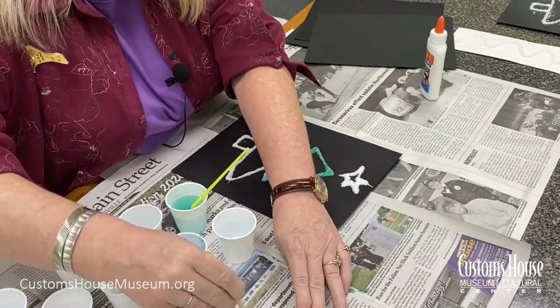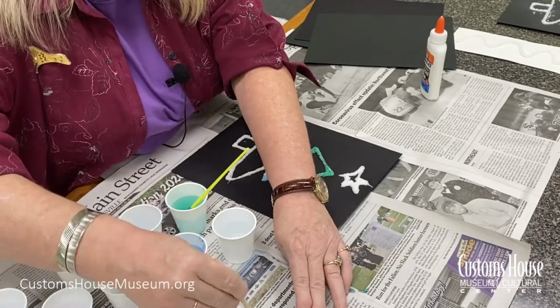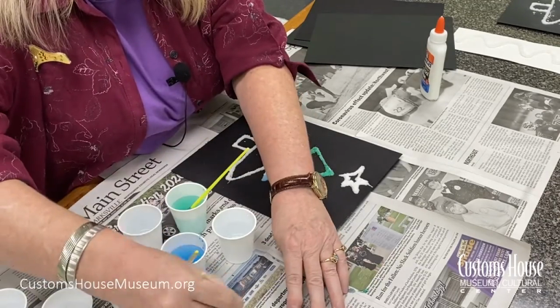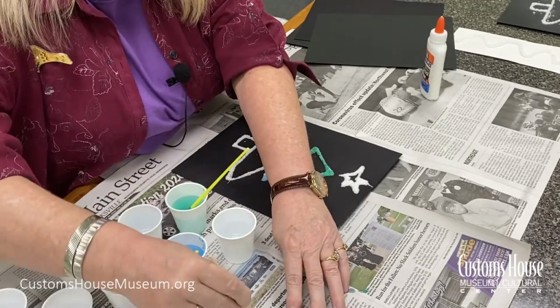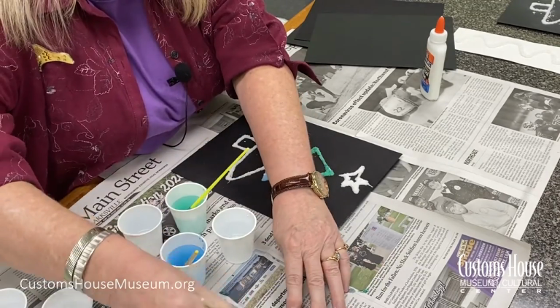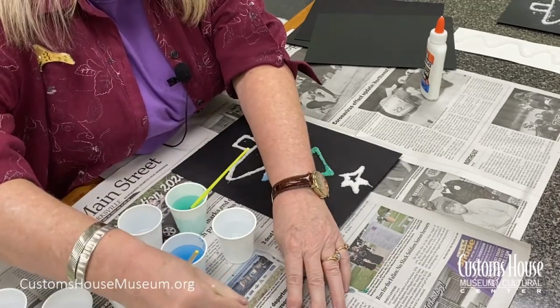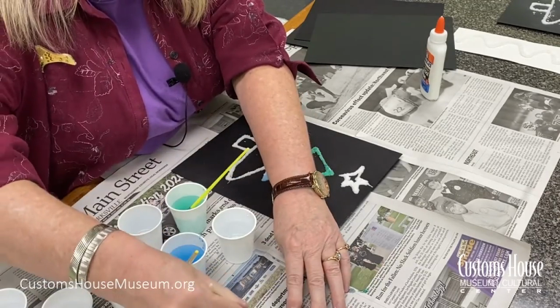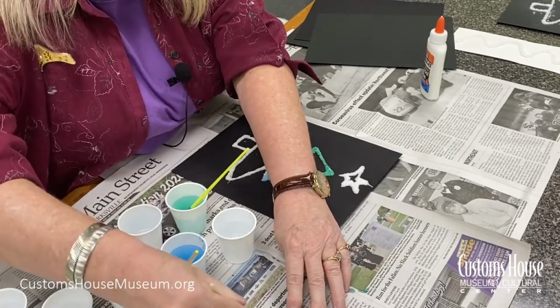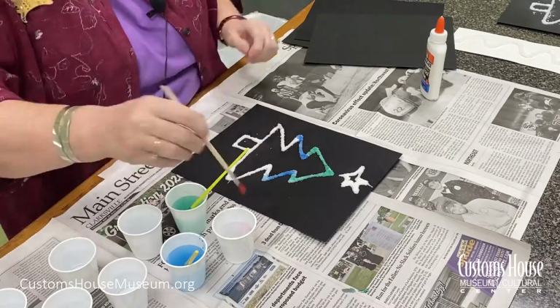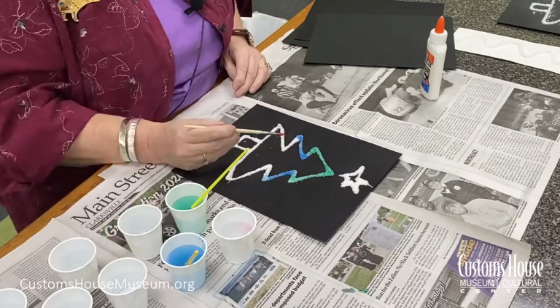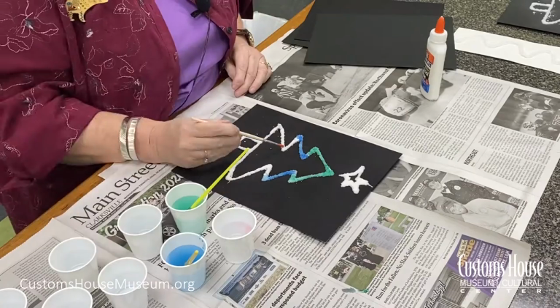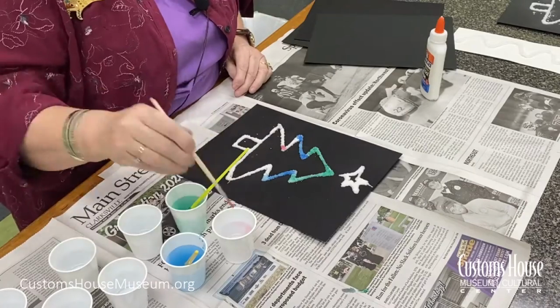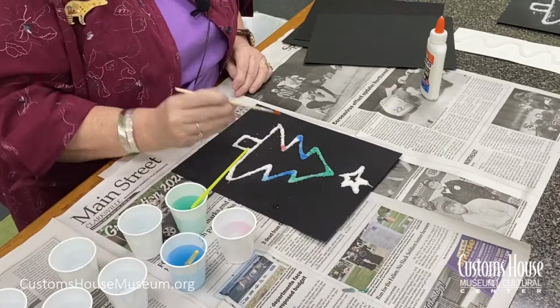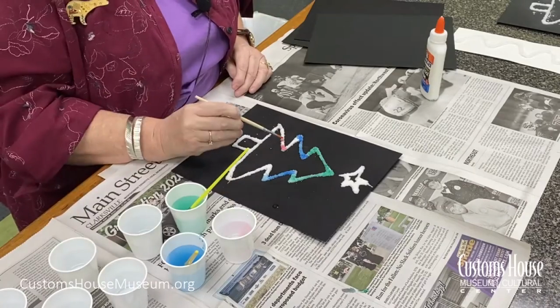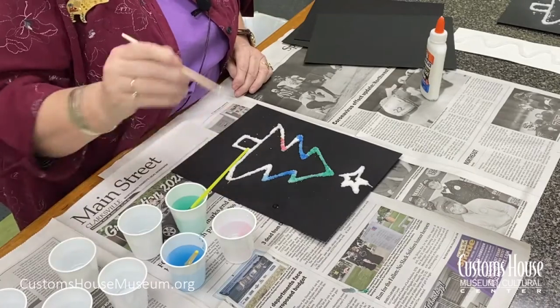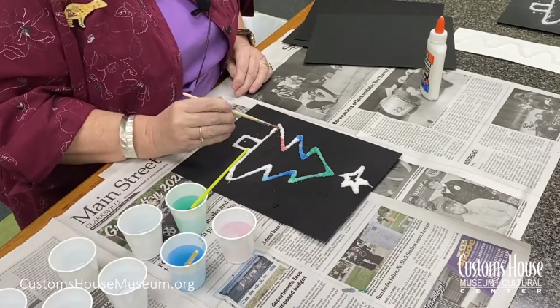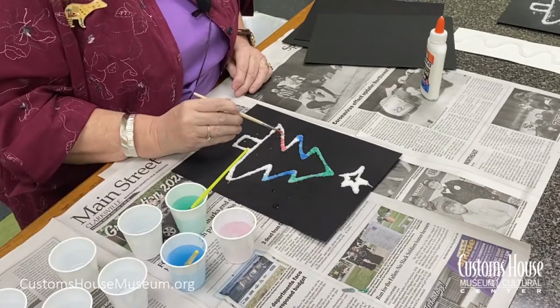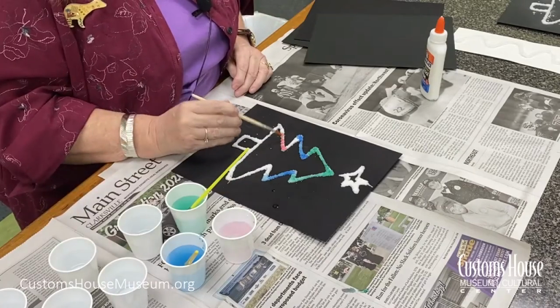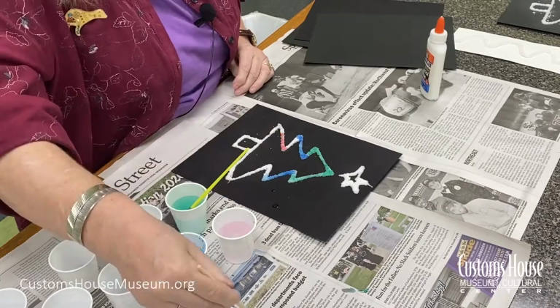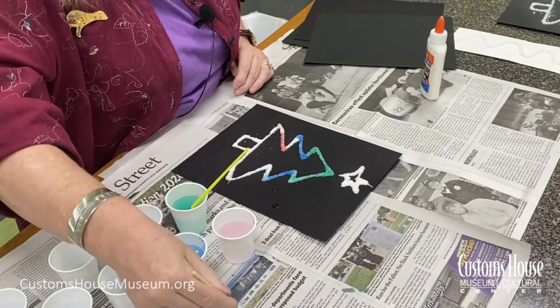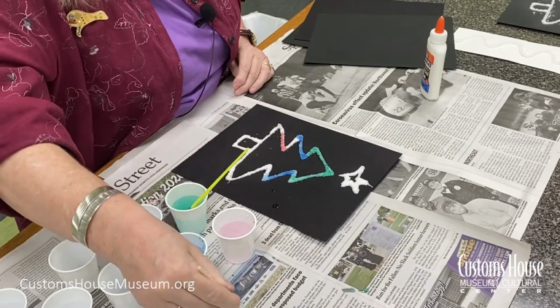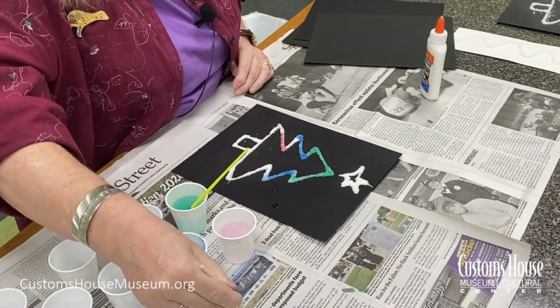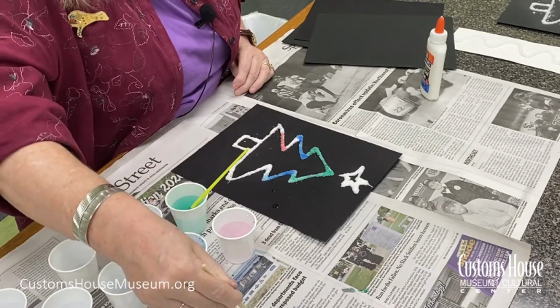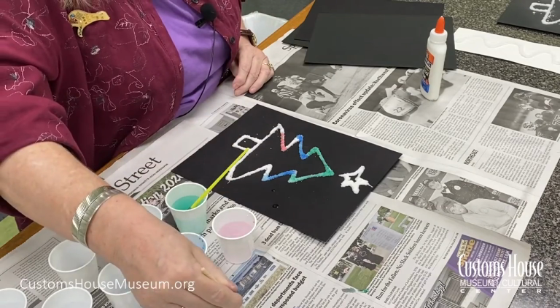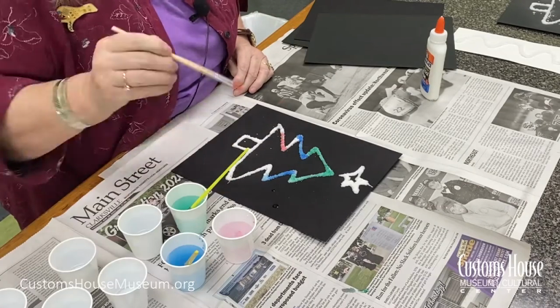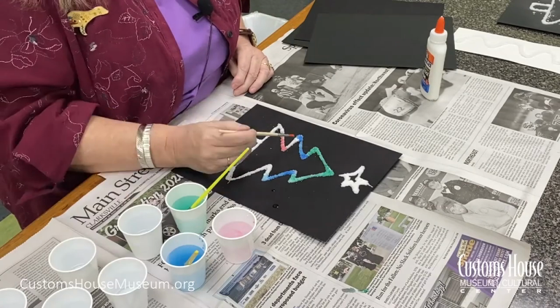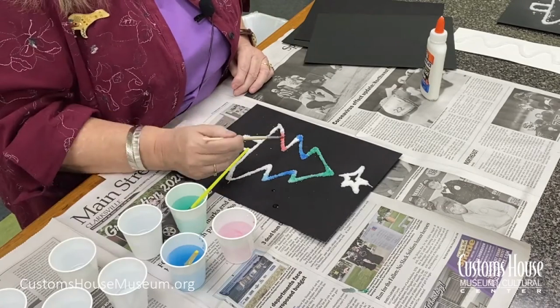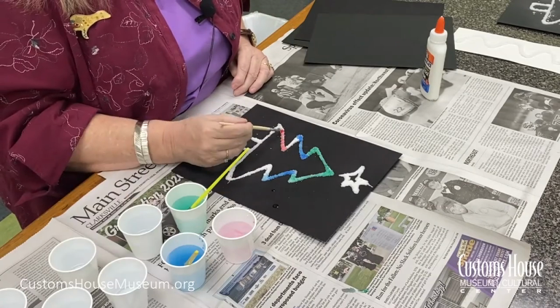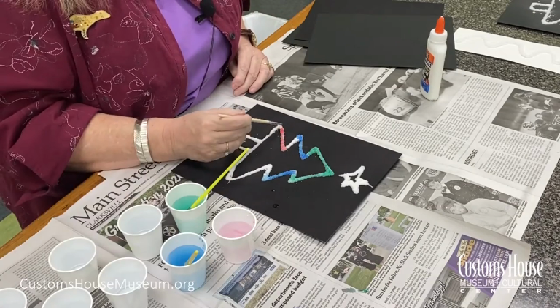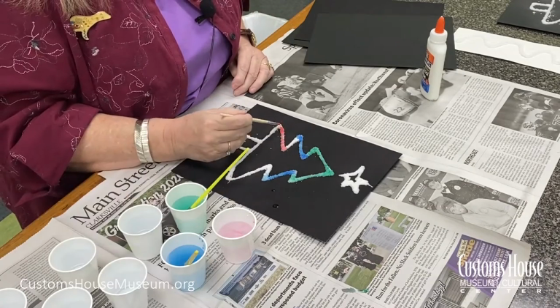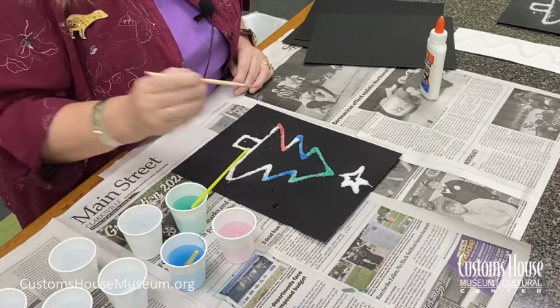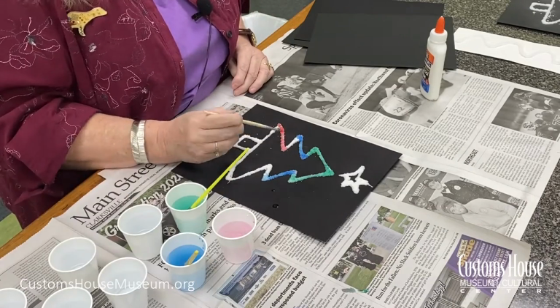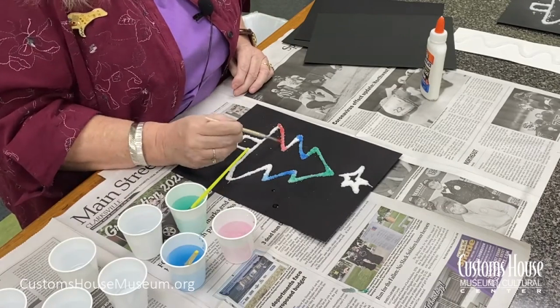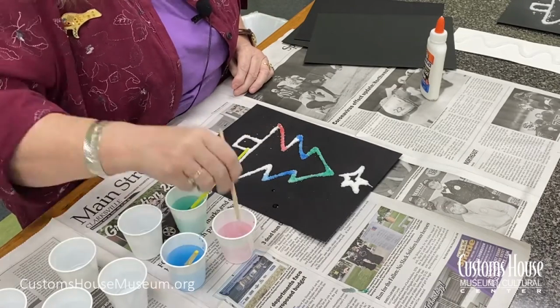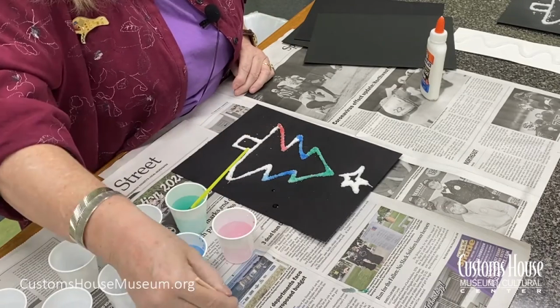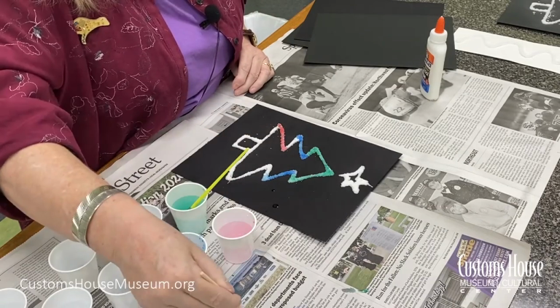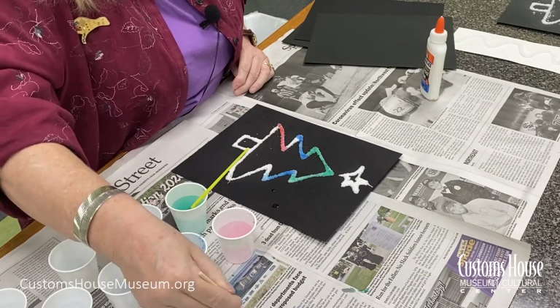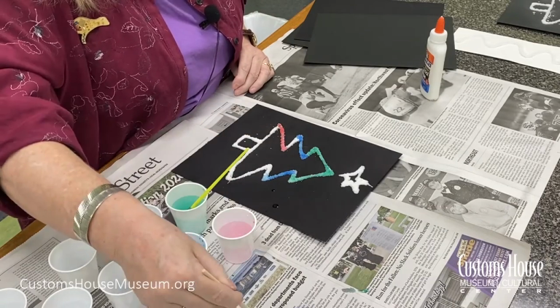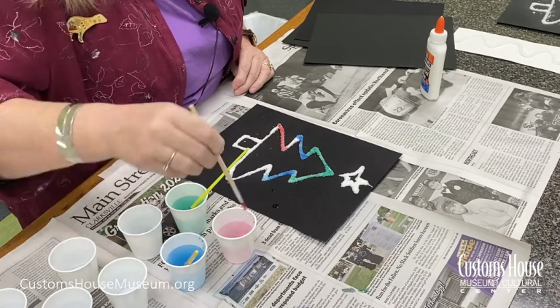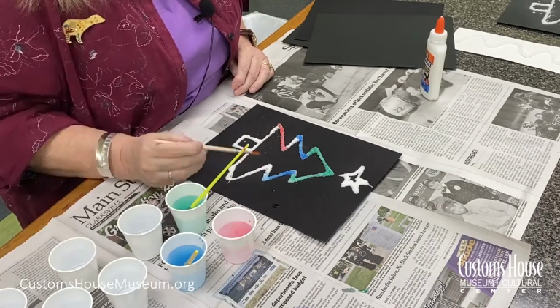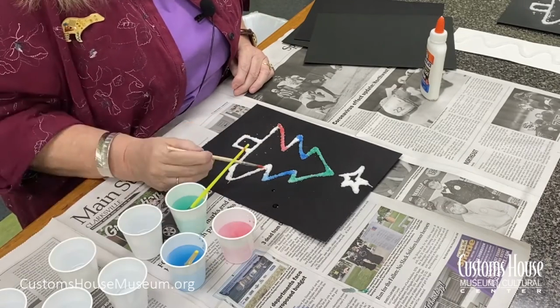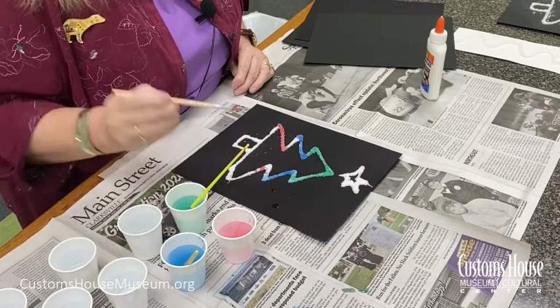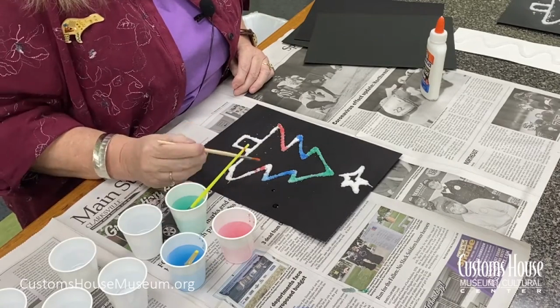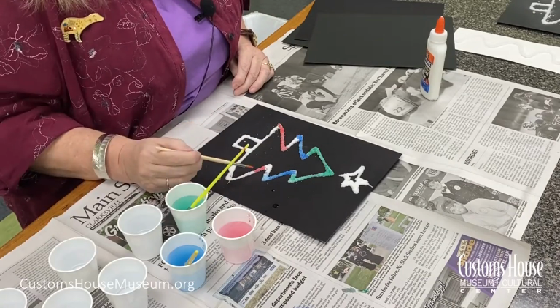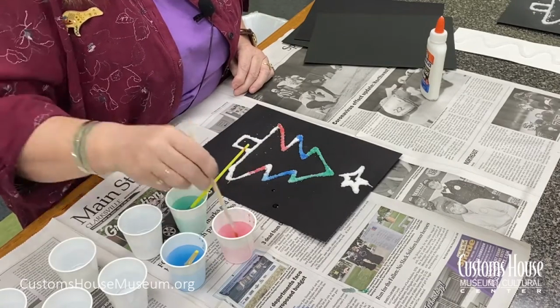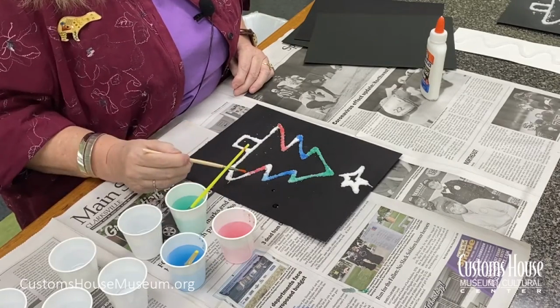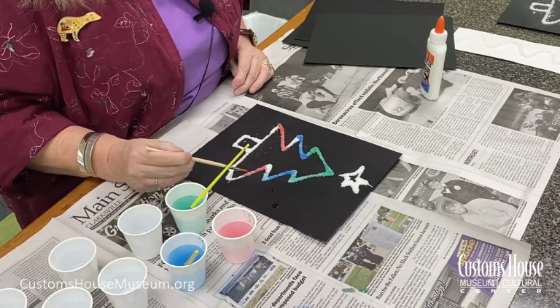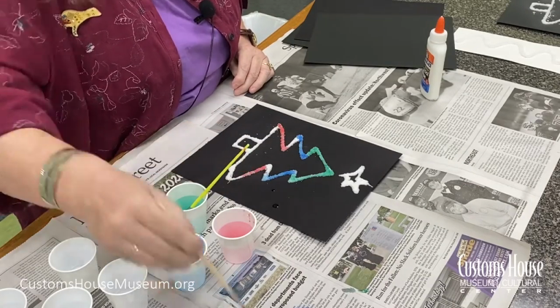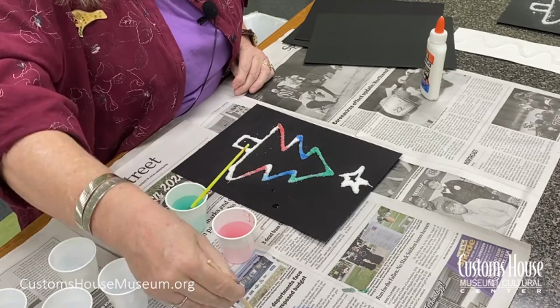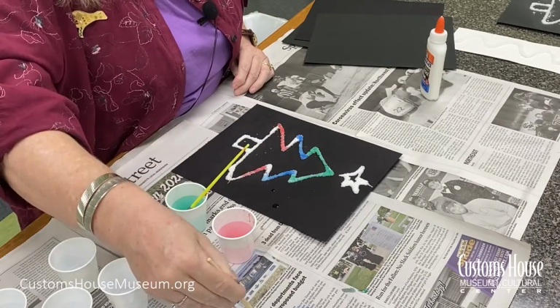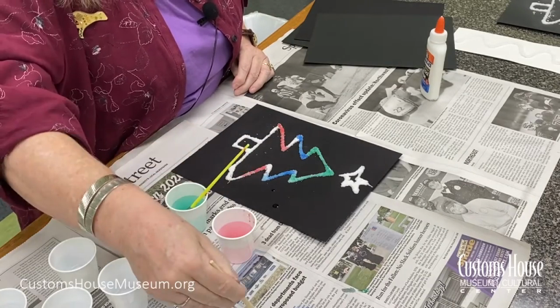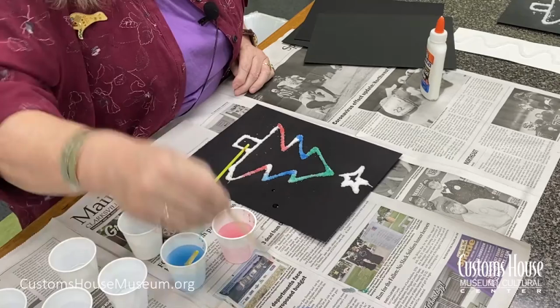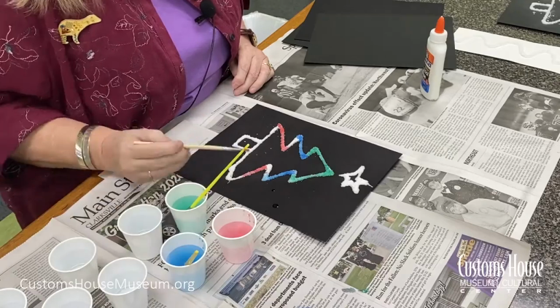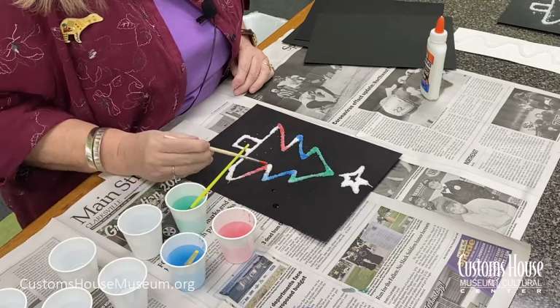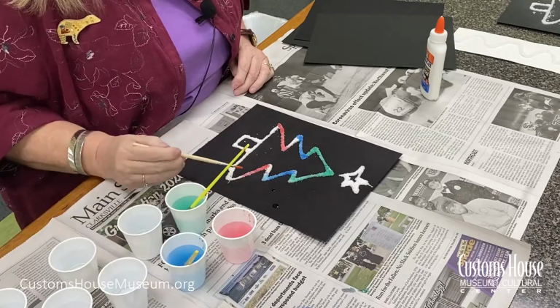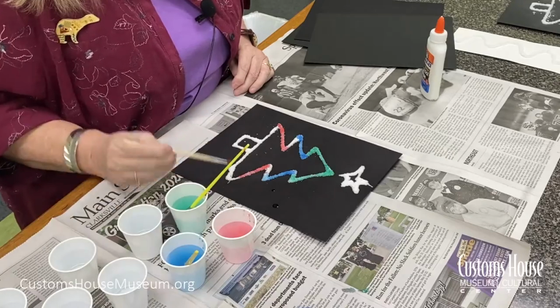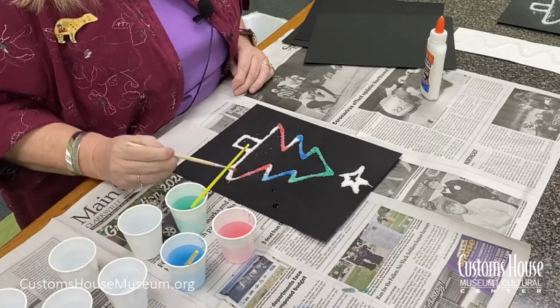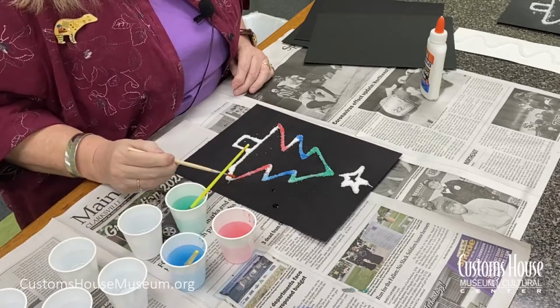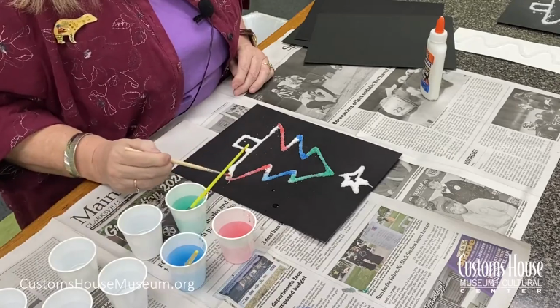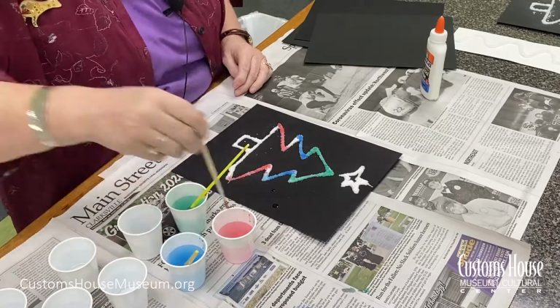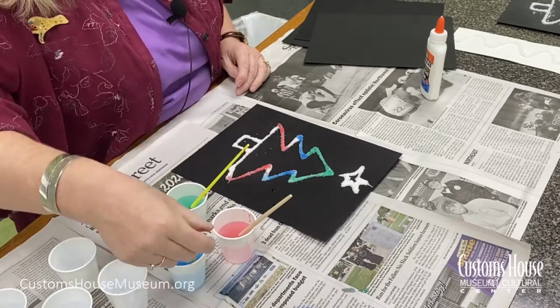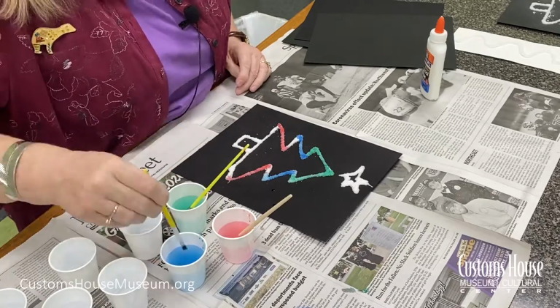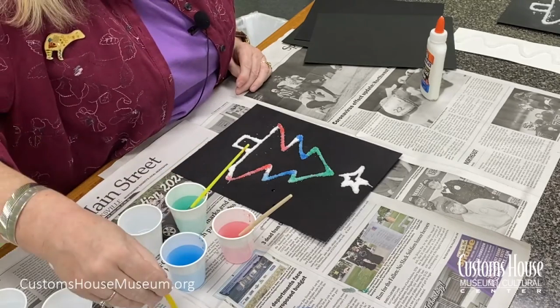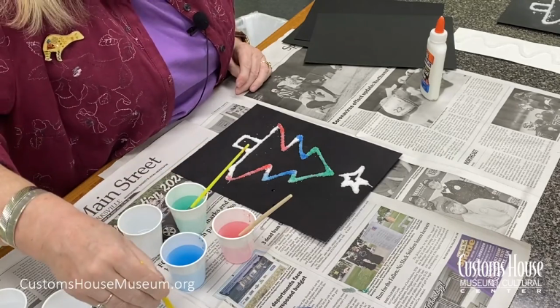You just want to dip the brush in the water and barely touch the surface of the salt. You can get a few applications of color onto your salt by re-dipping the brush into the water again before you need to add more paint to the brush.